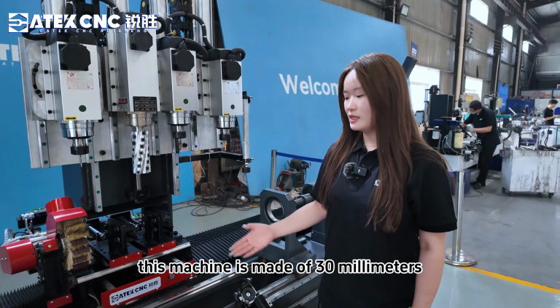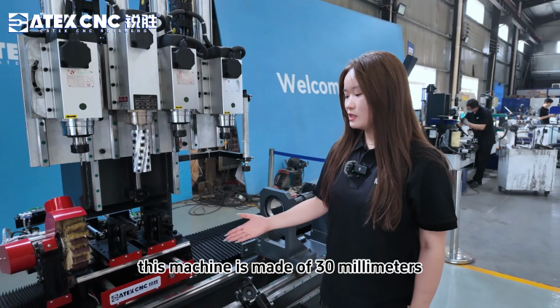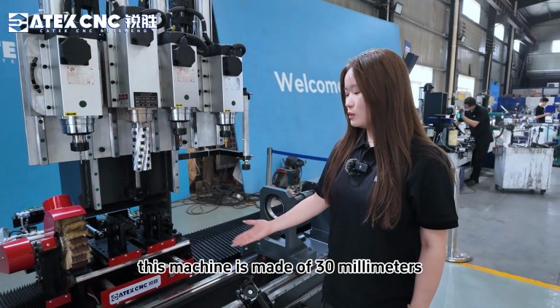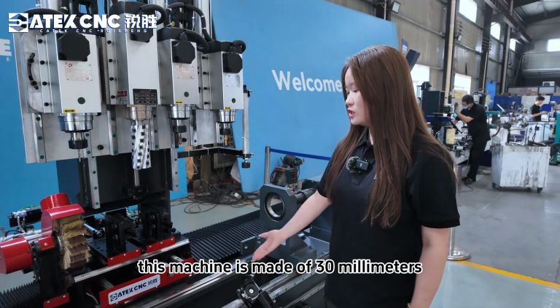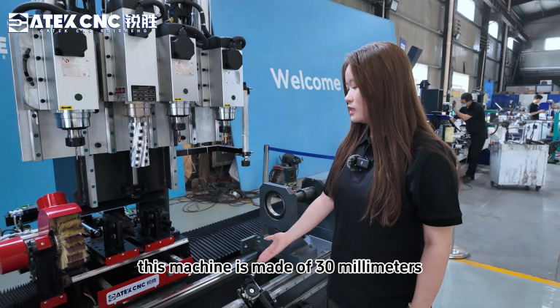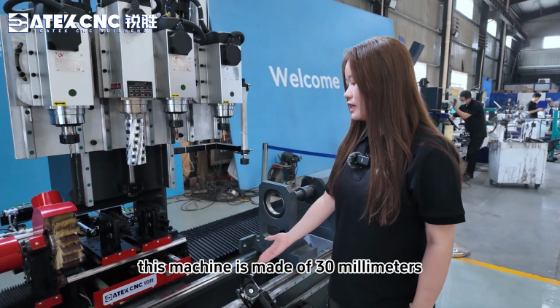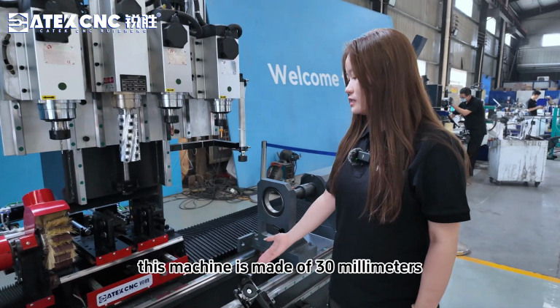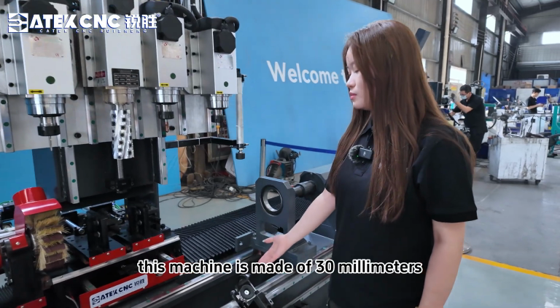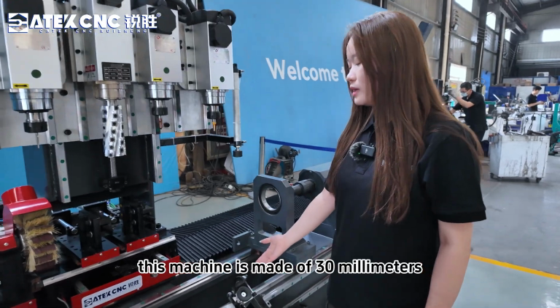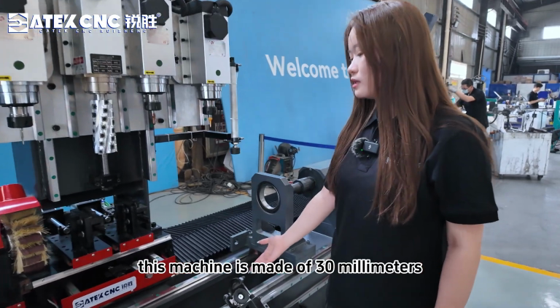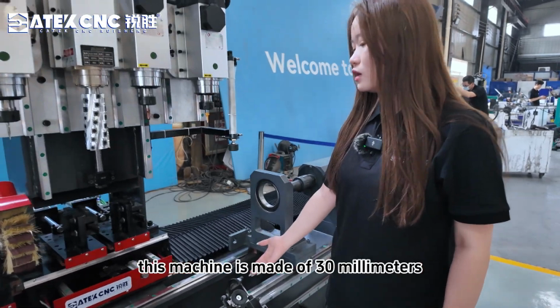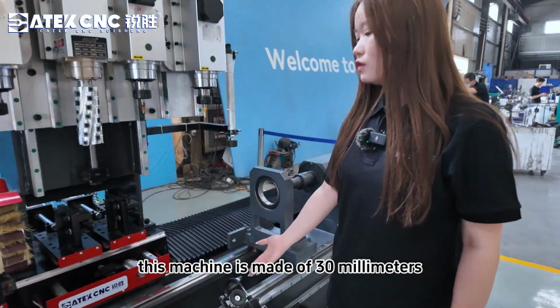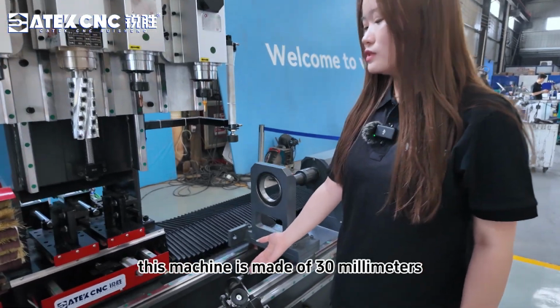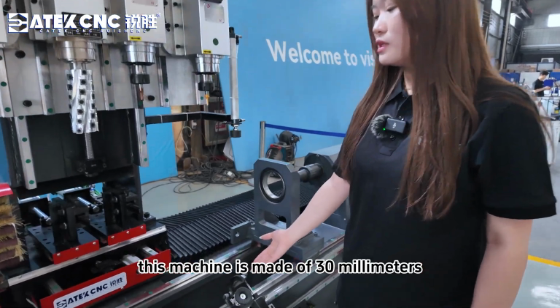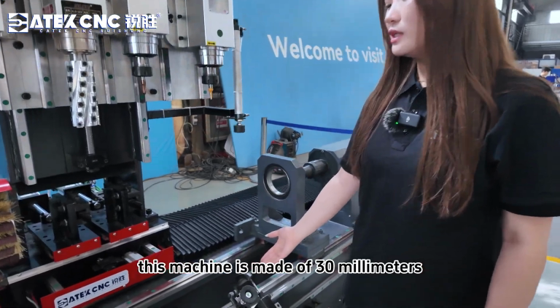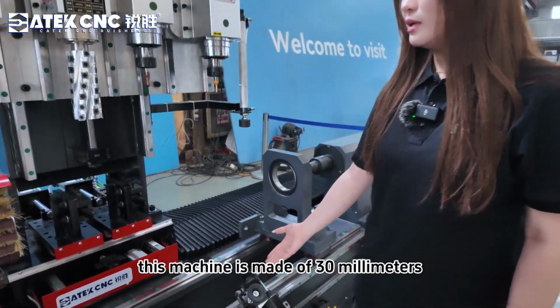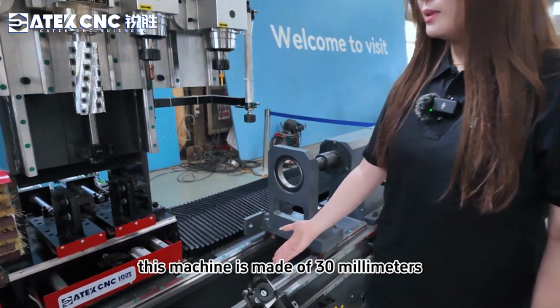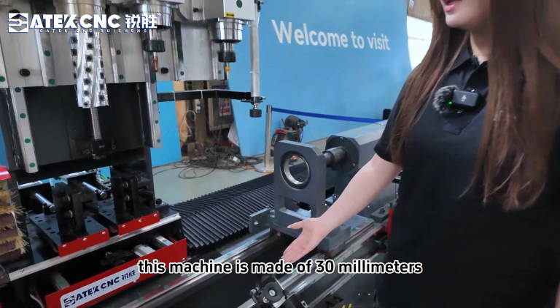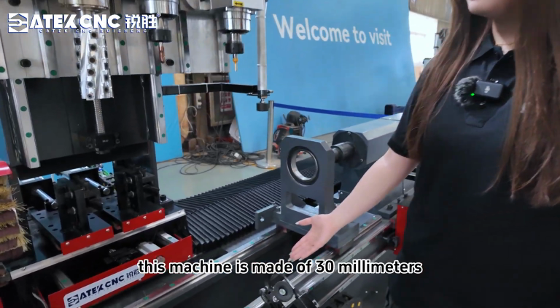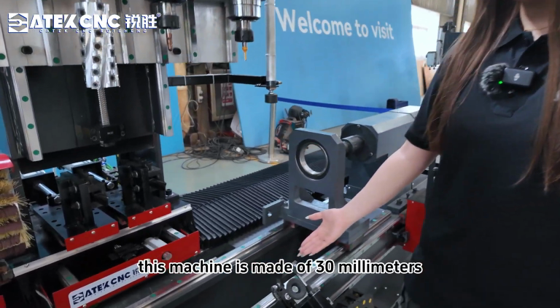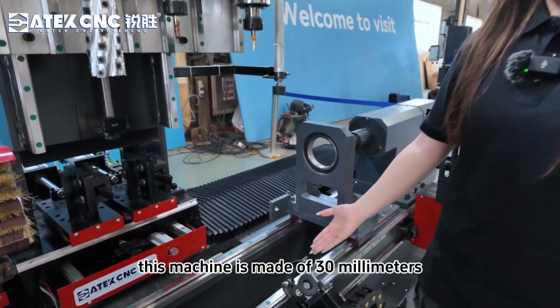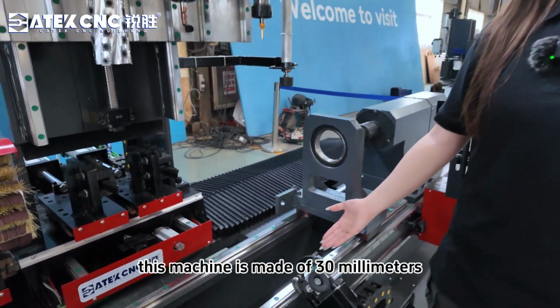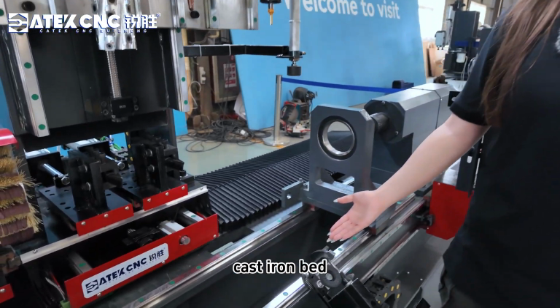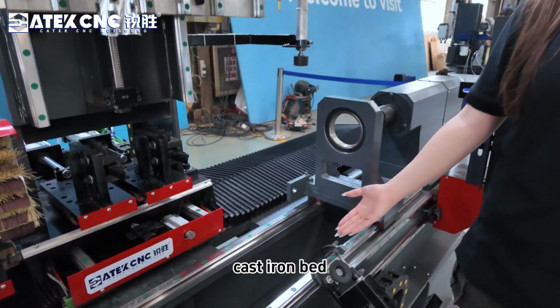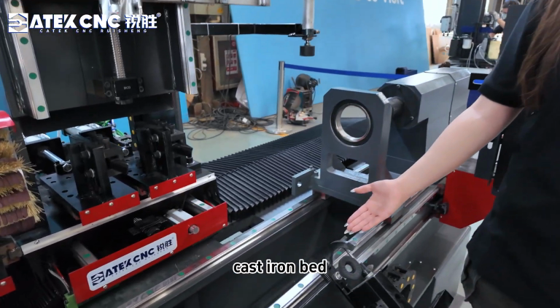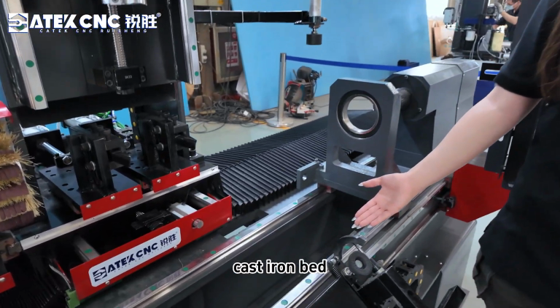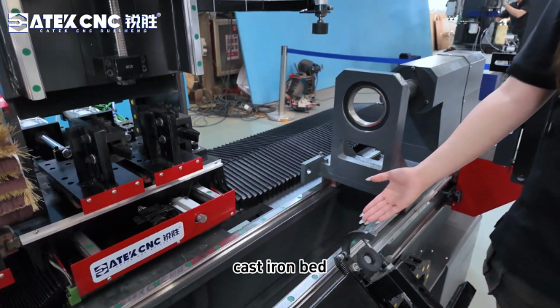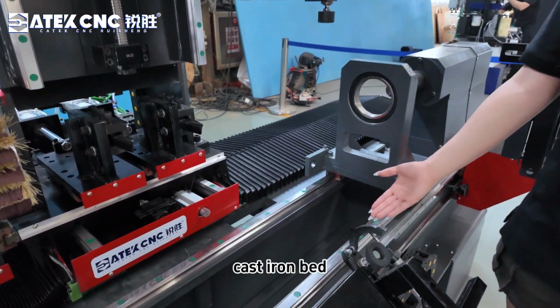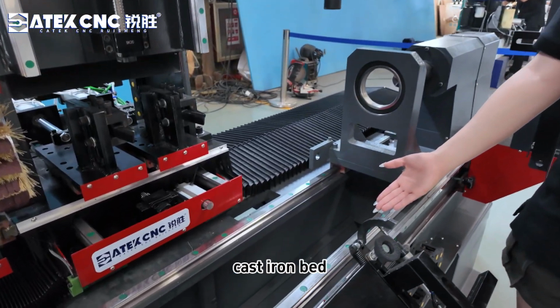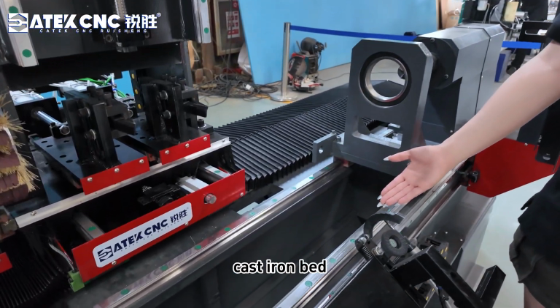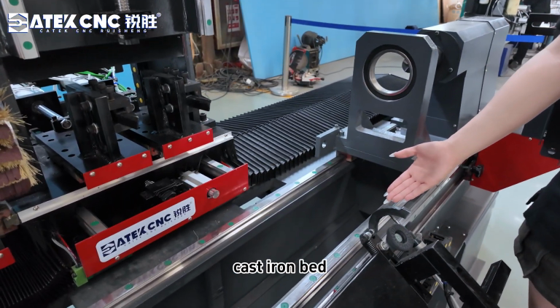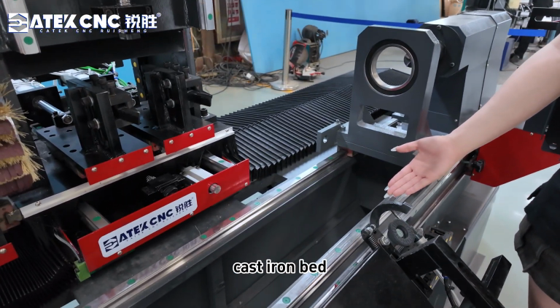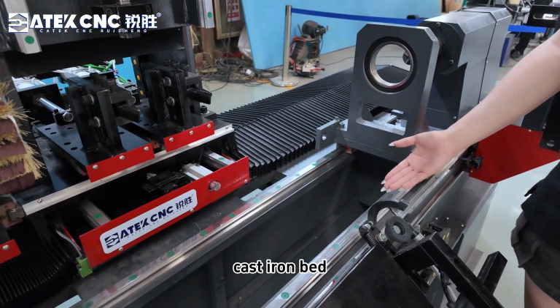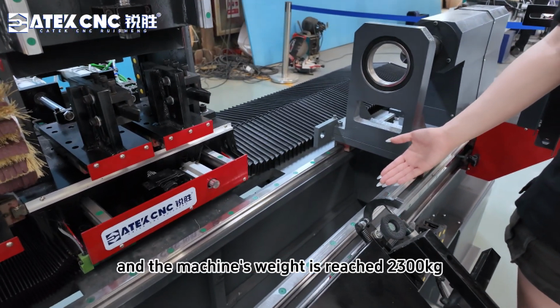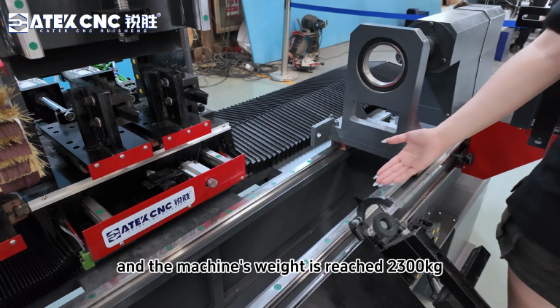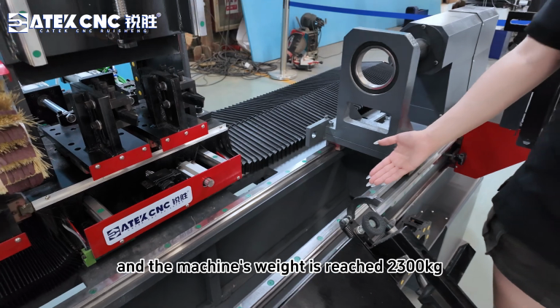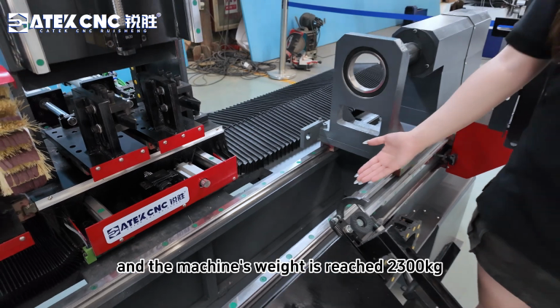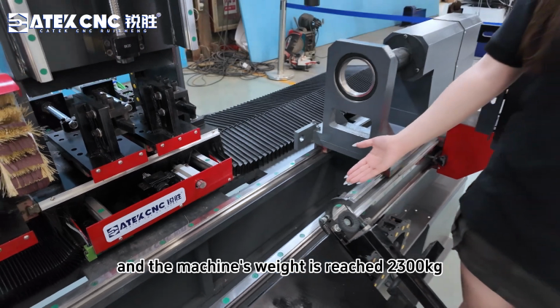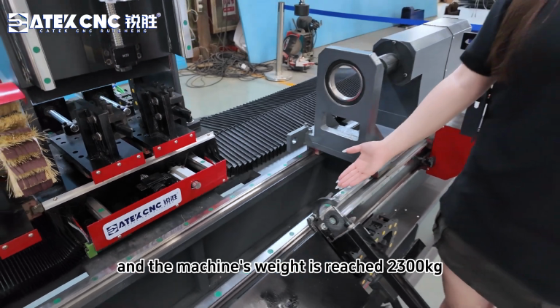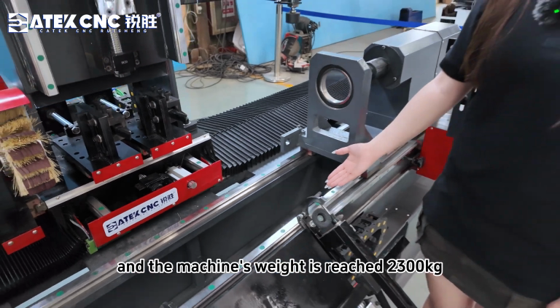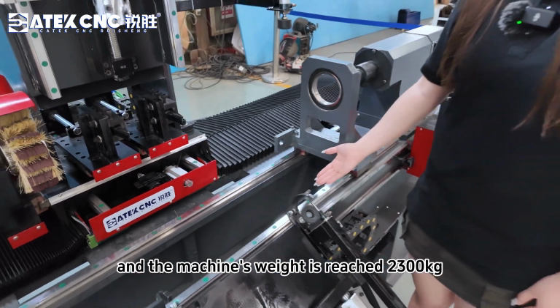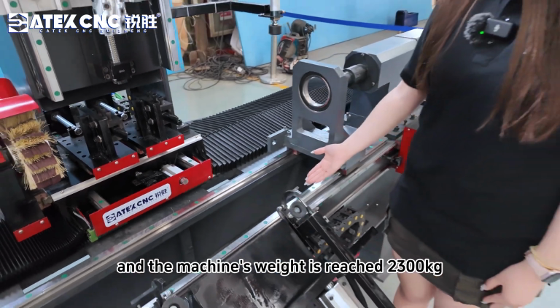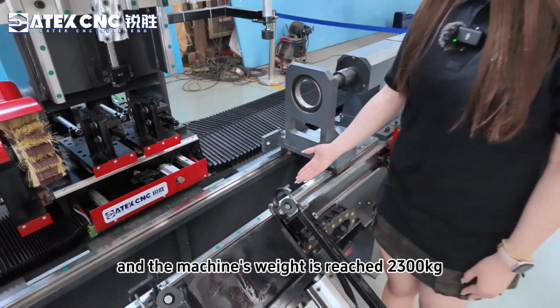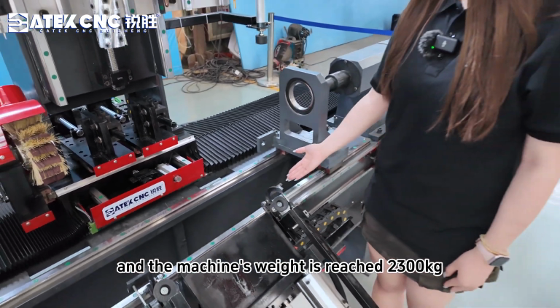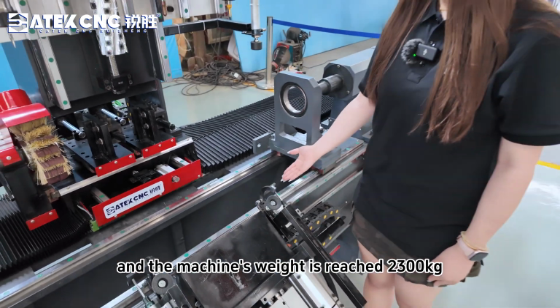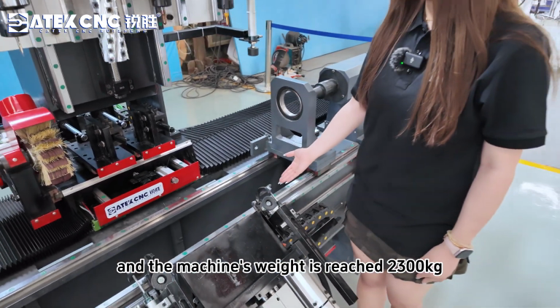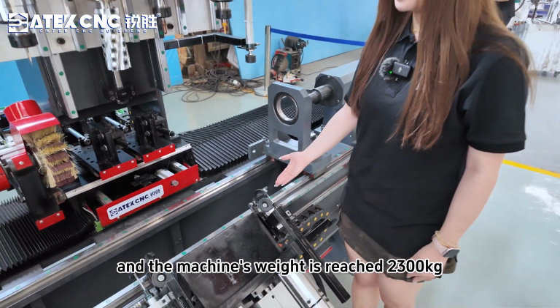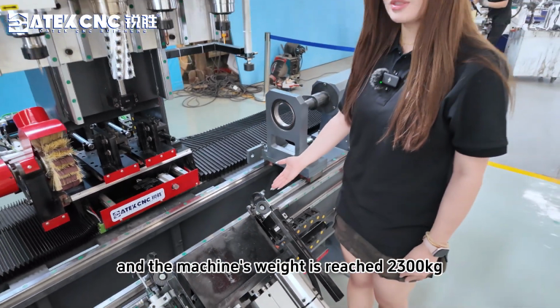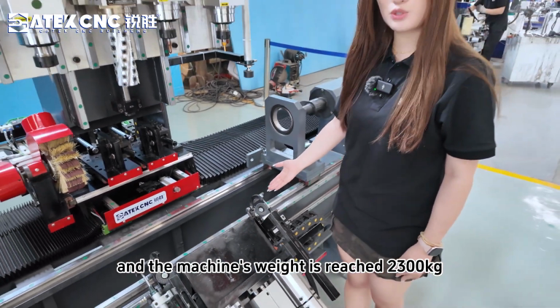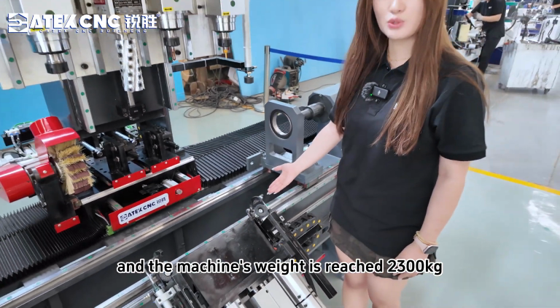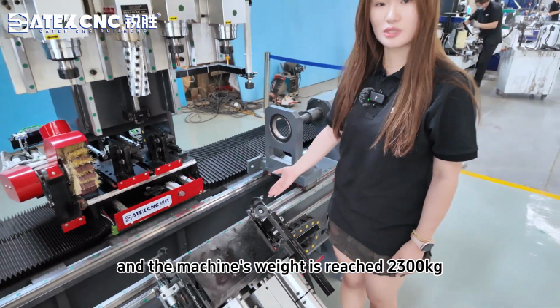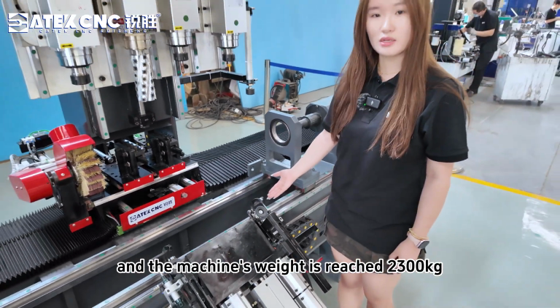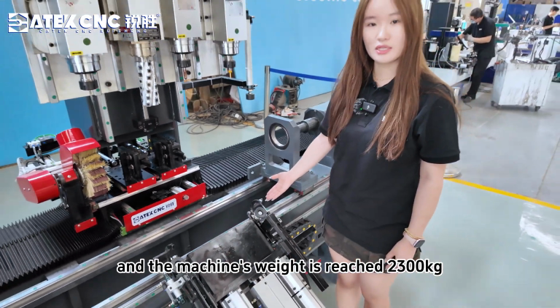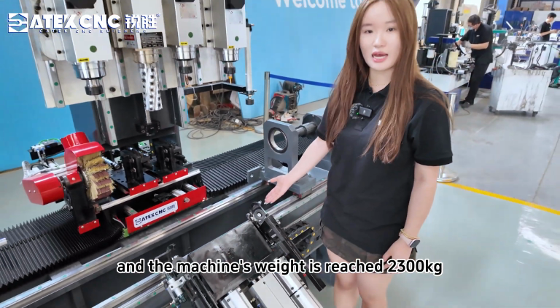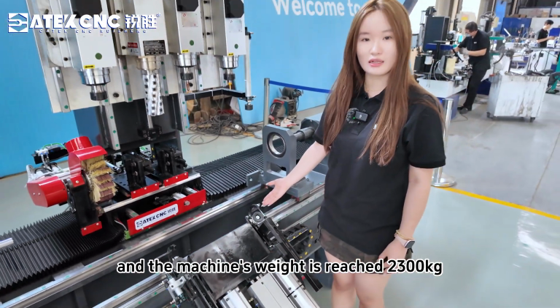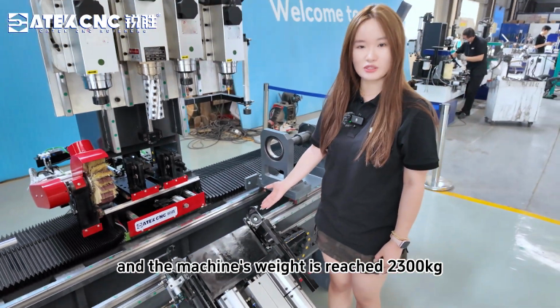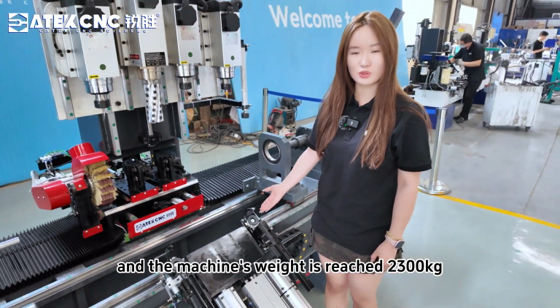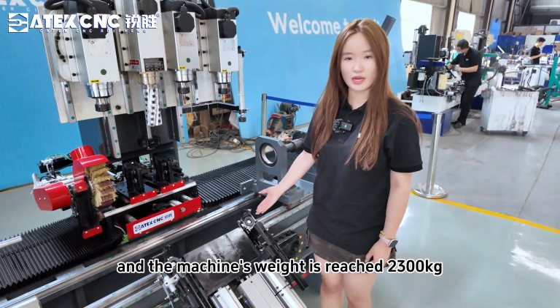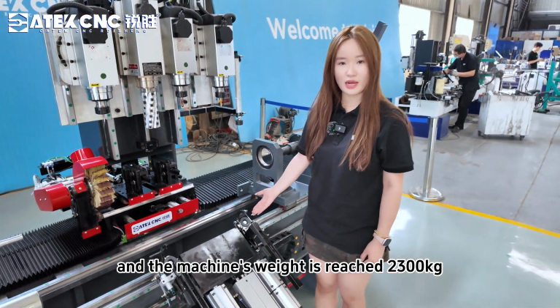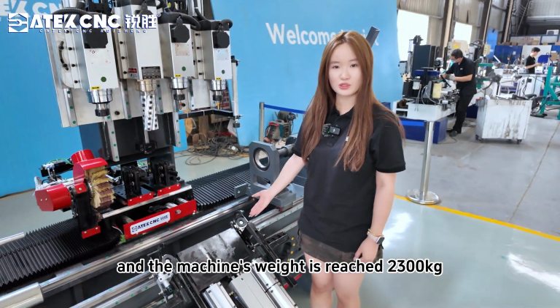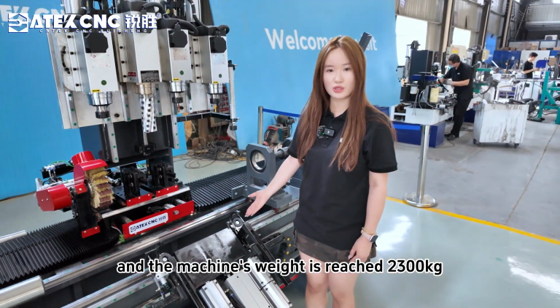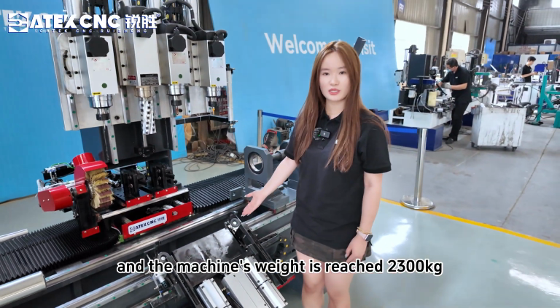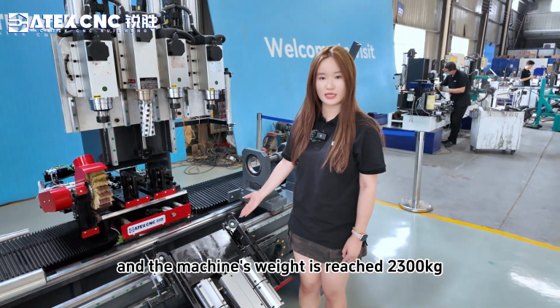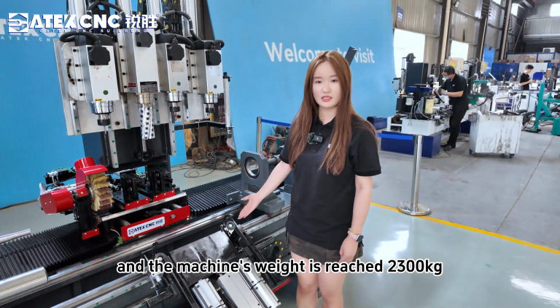This machine is made of a 30ml cast iron bed, and the machine's weight is around 2300kg.